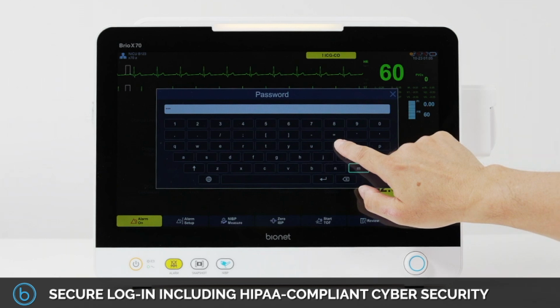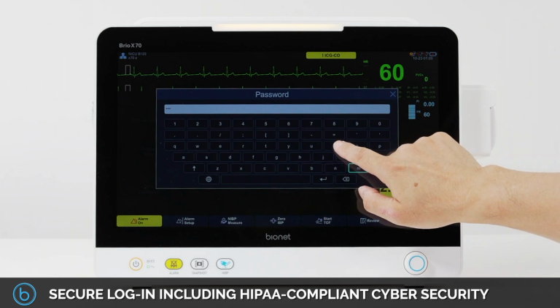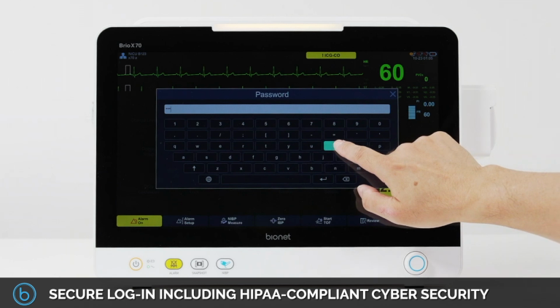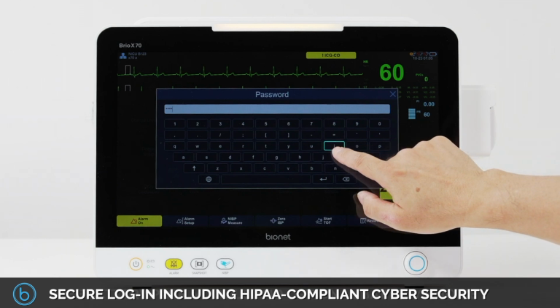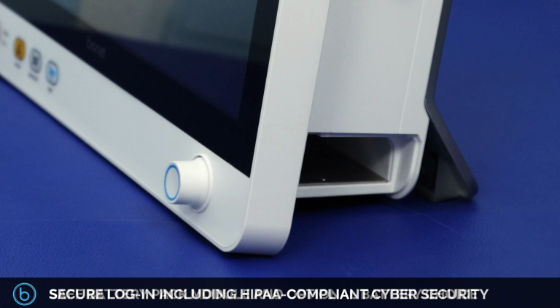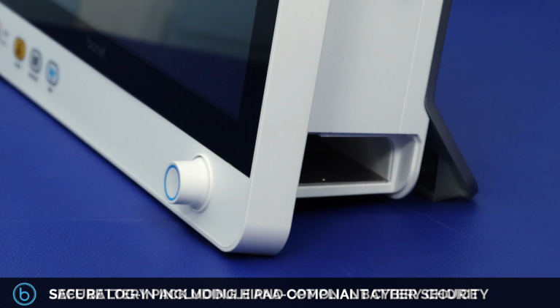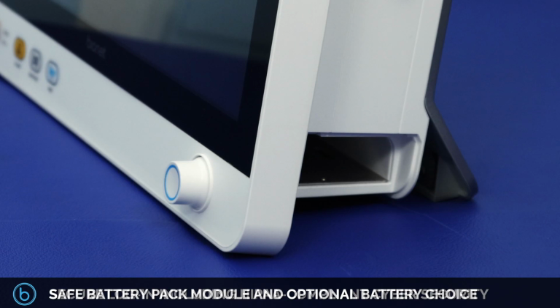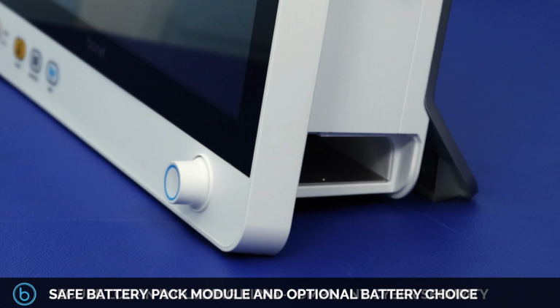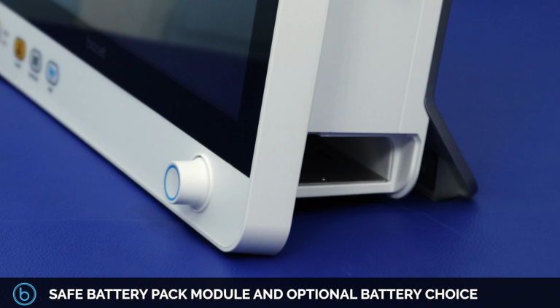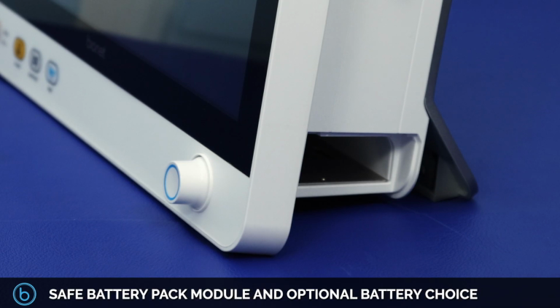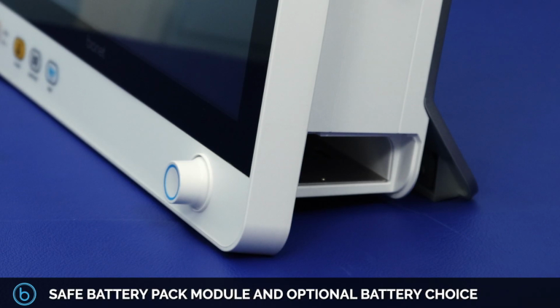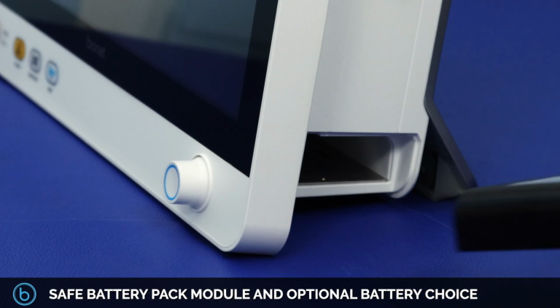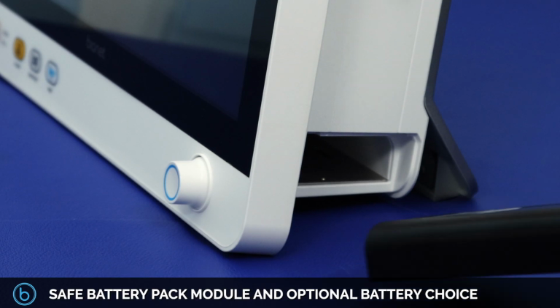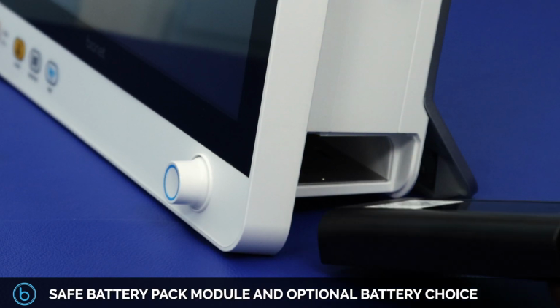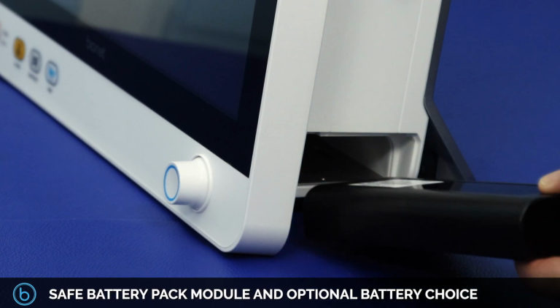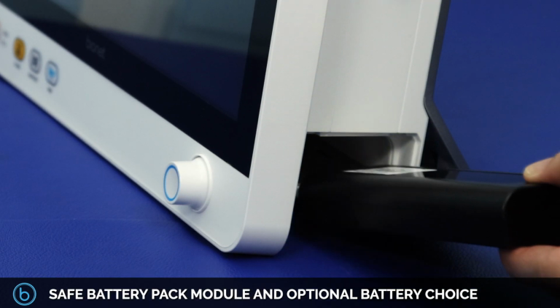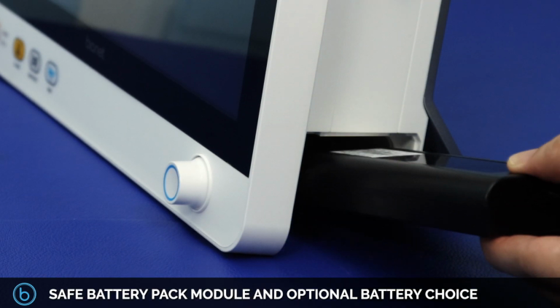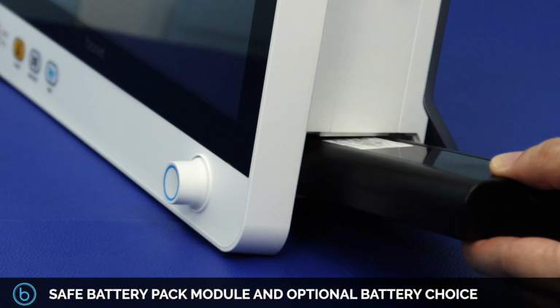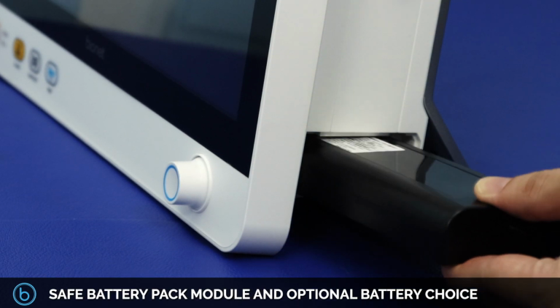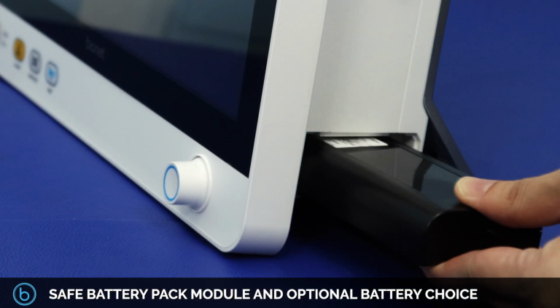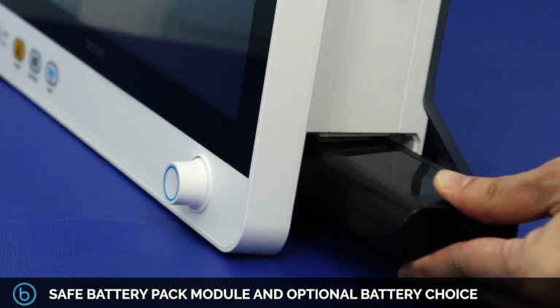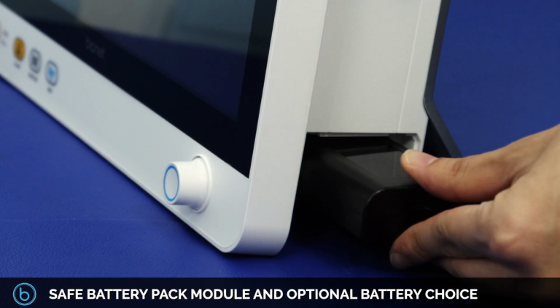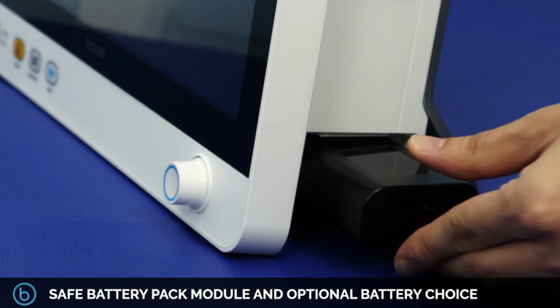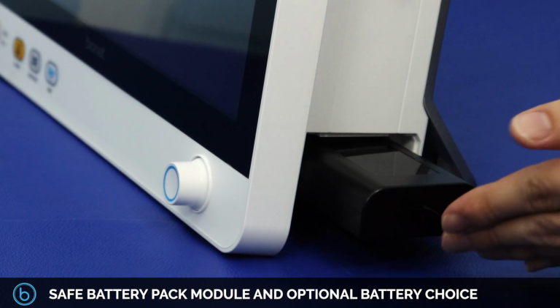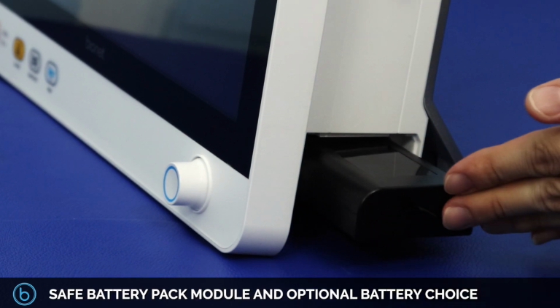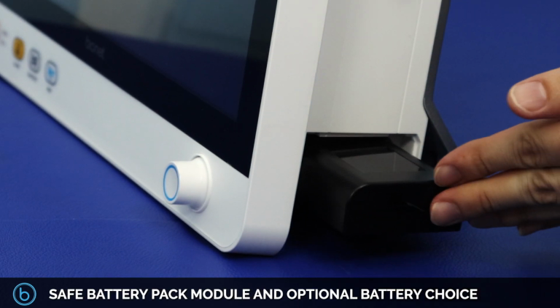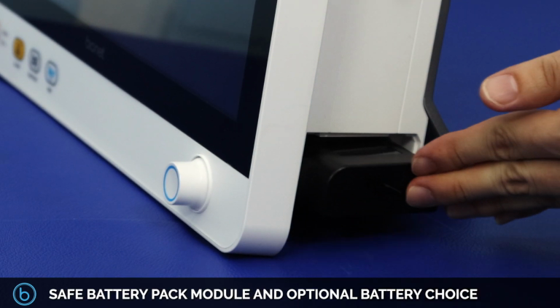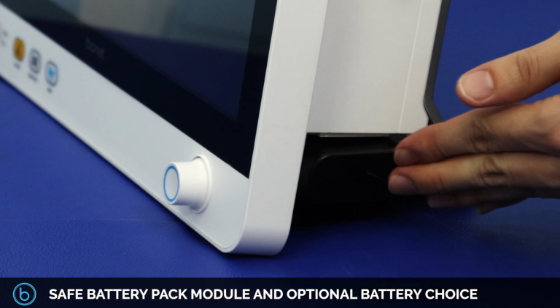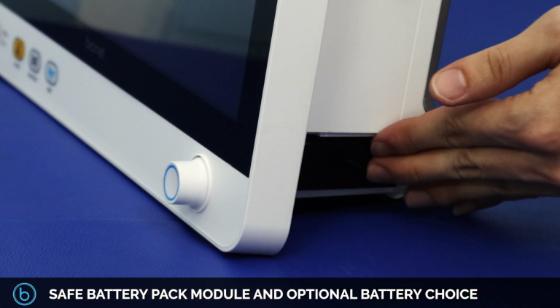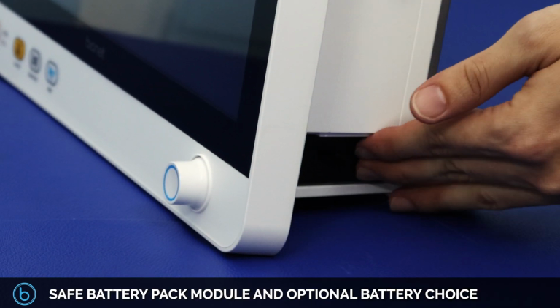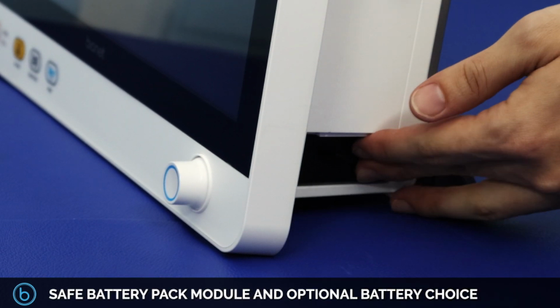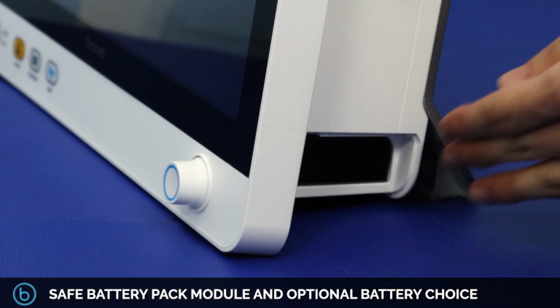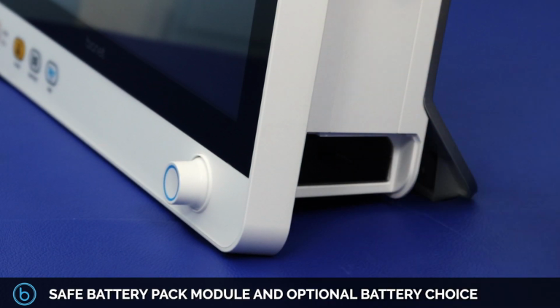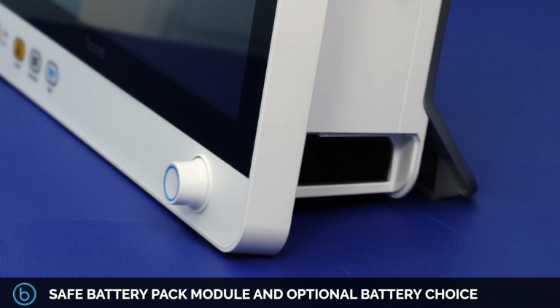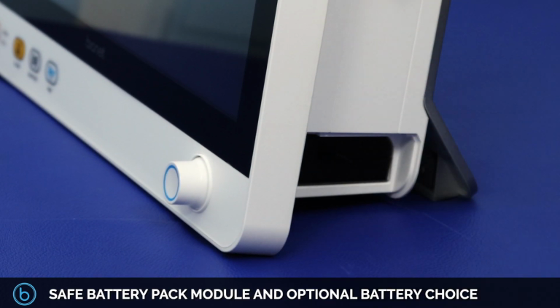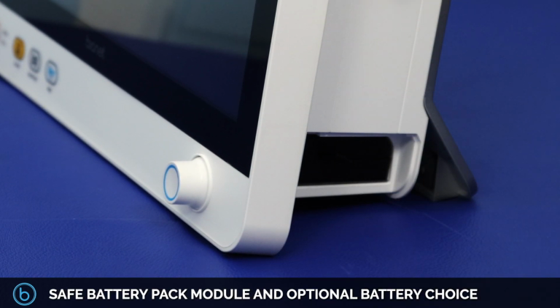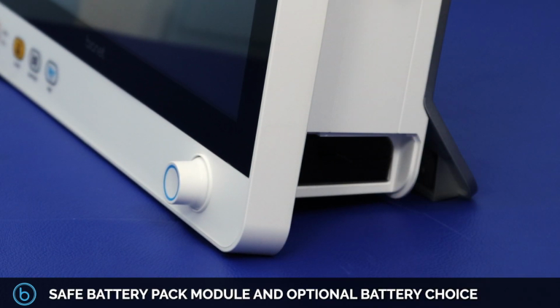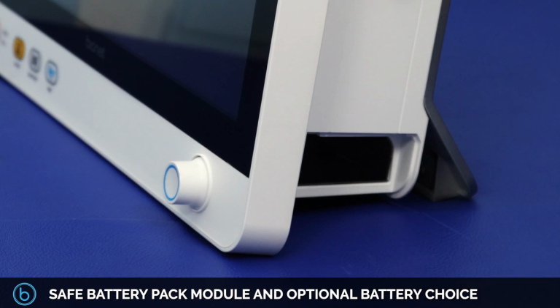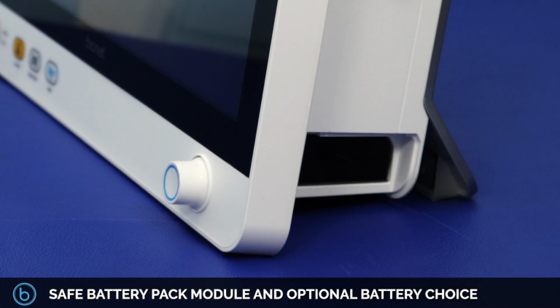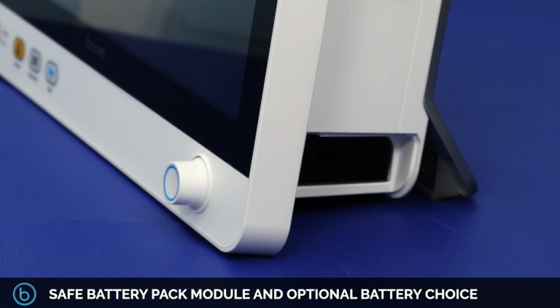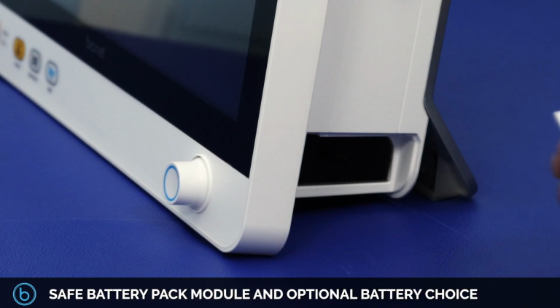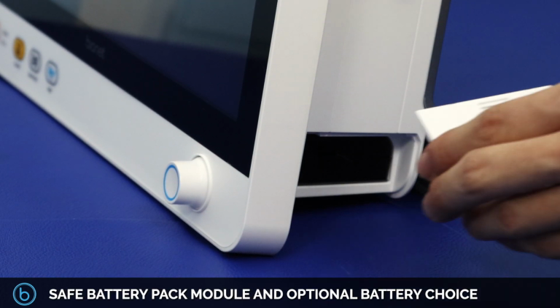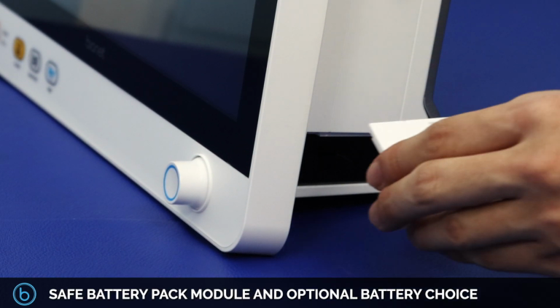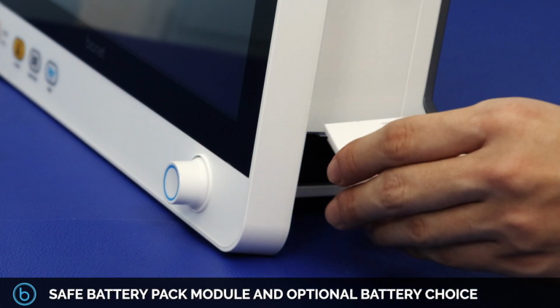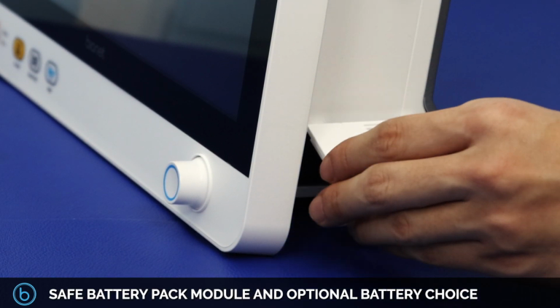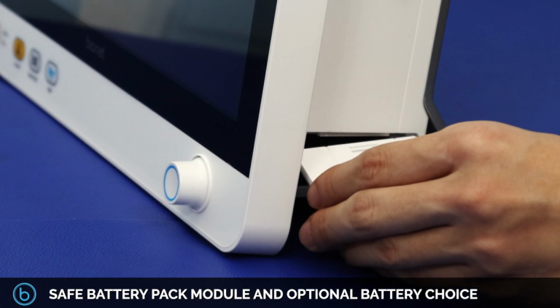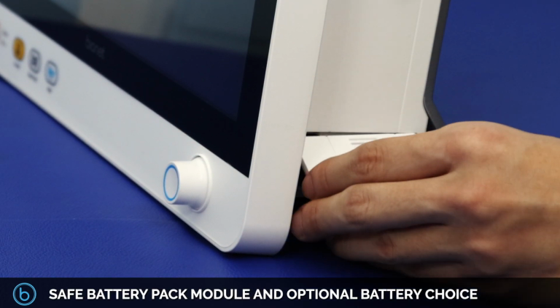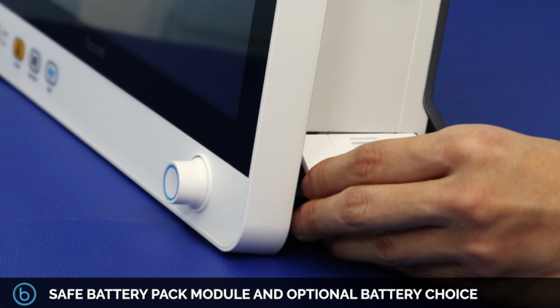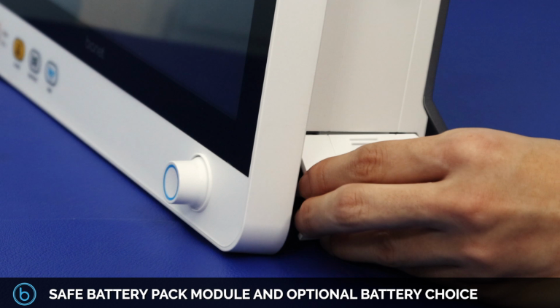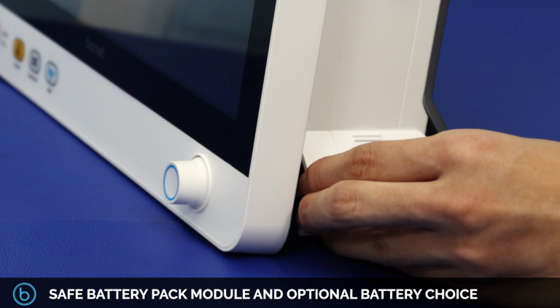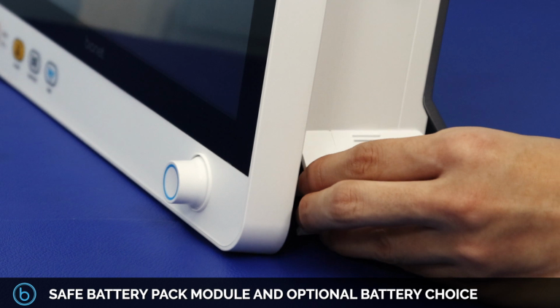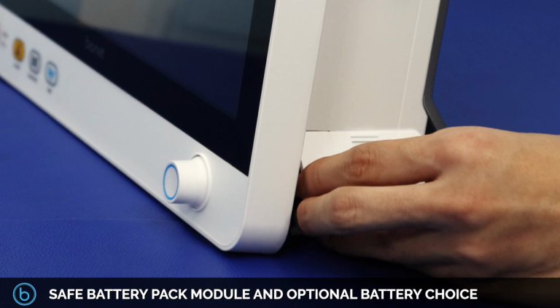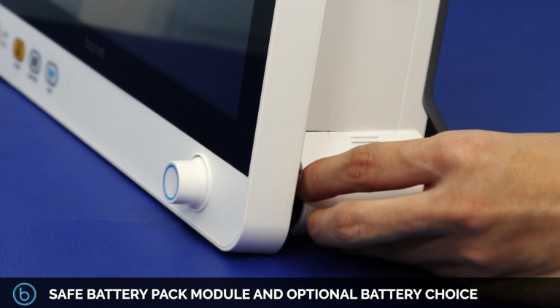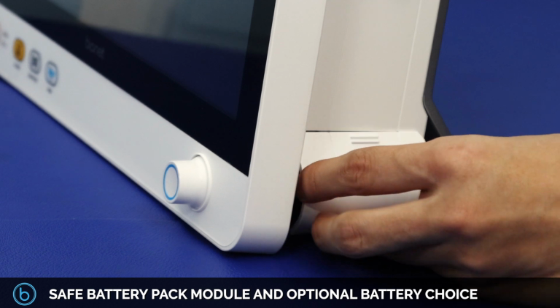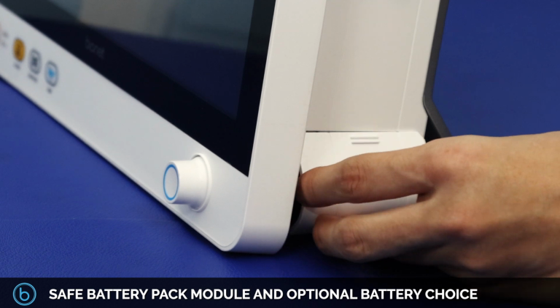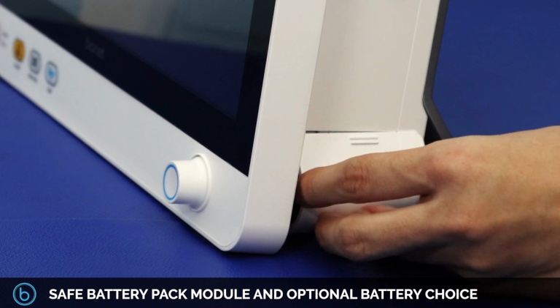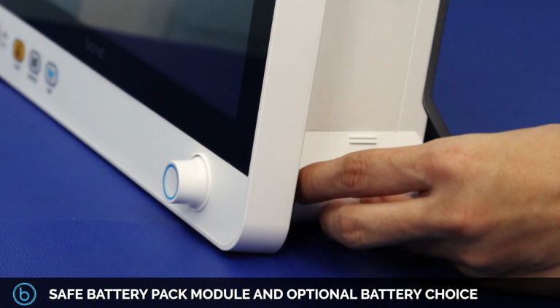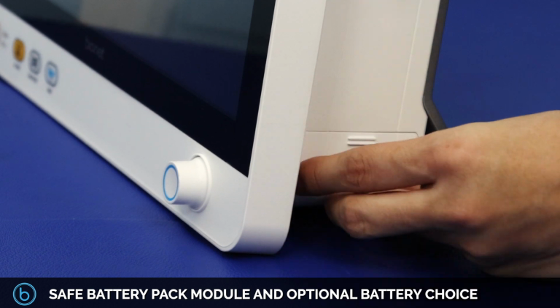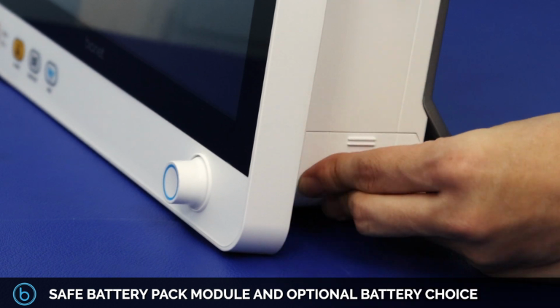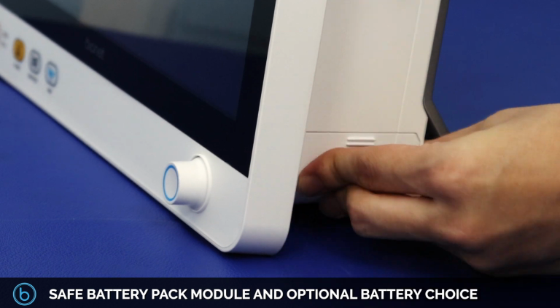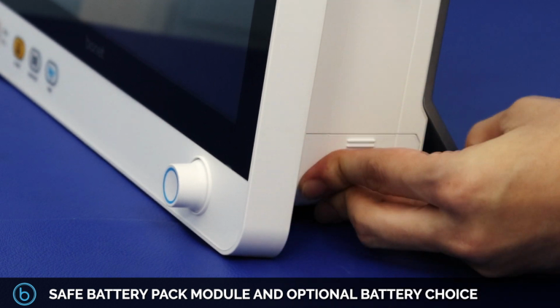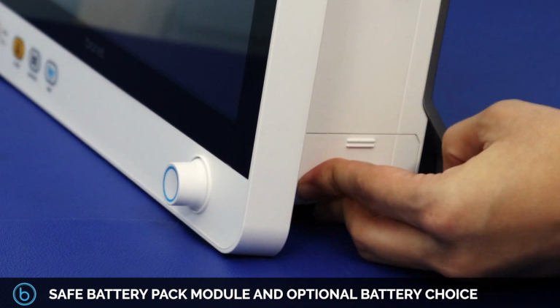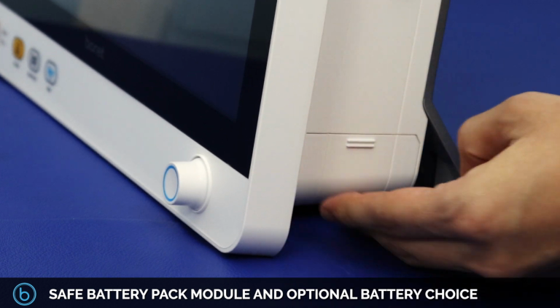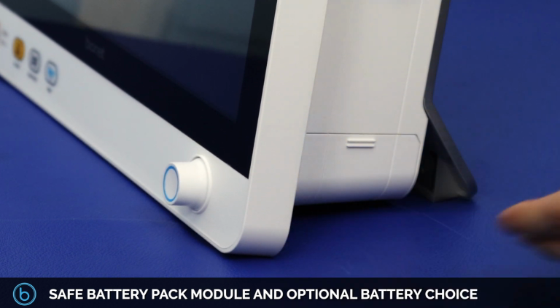A safe battery pack module and optional battery choice add even more value to our entire BrioX series.